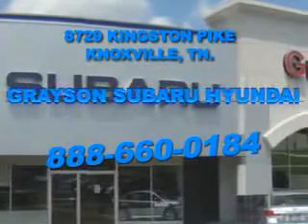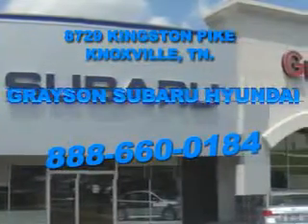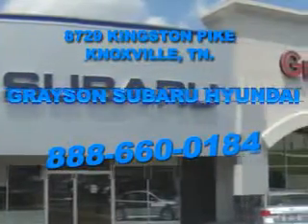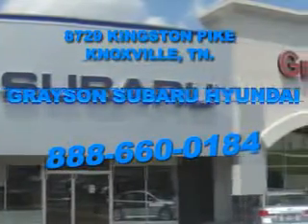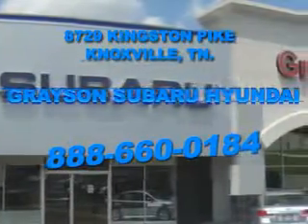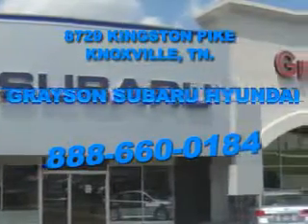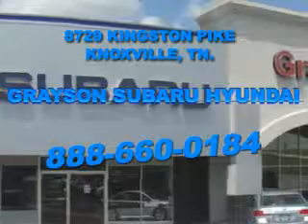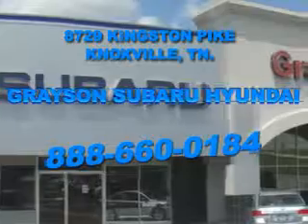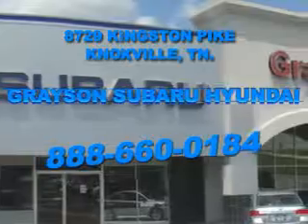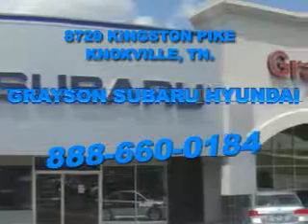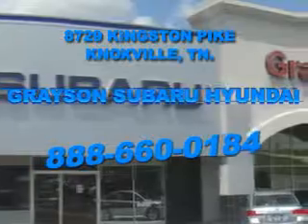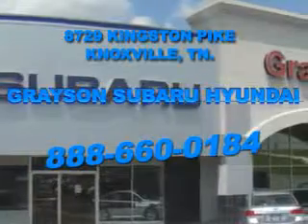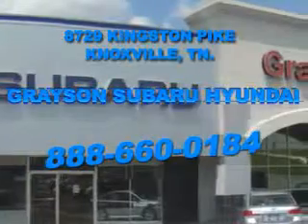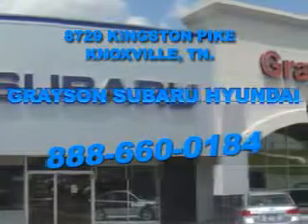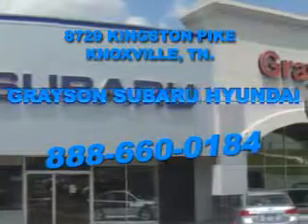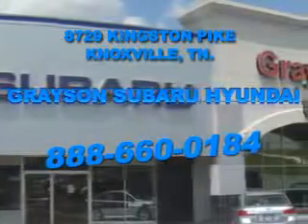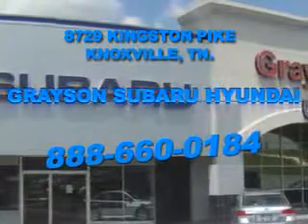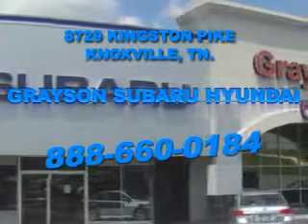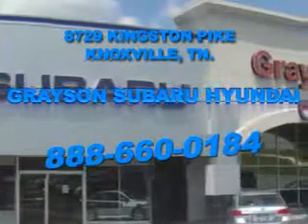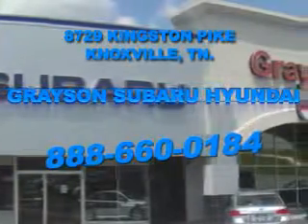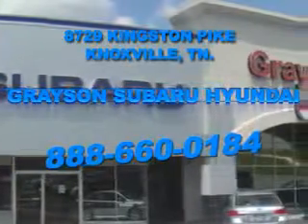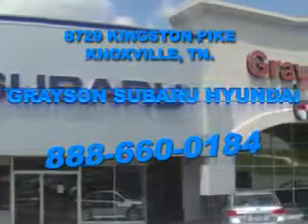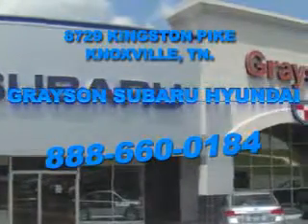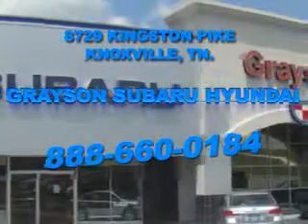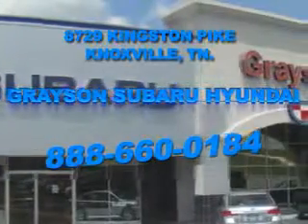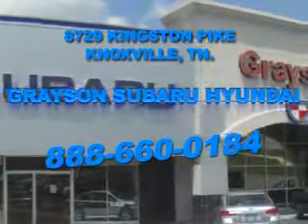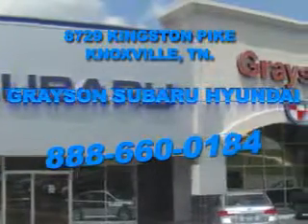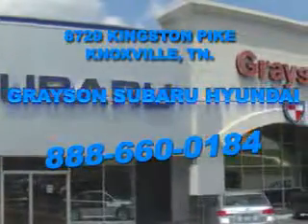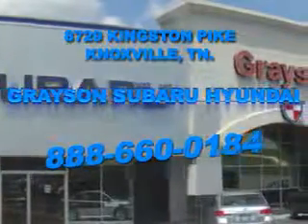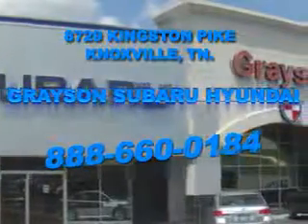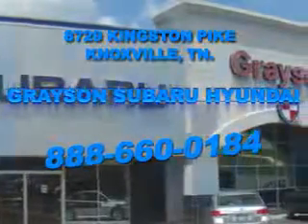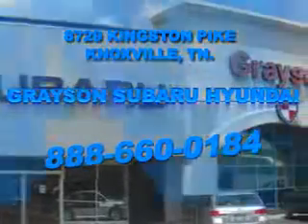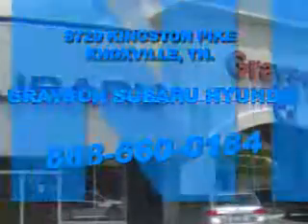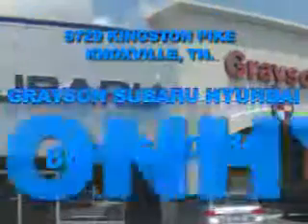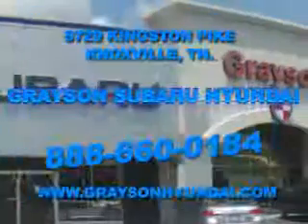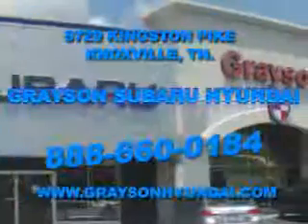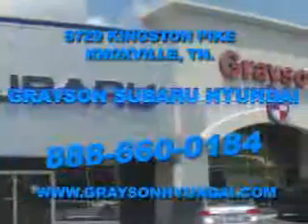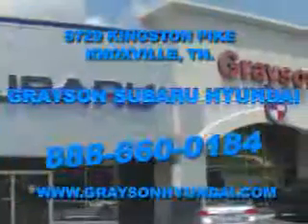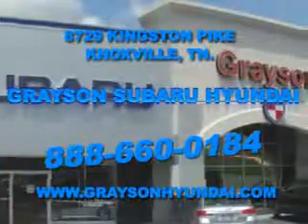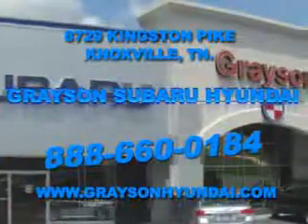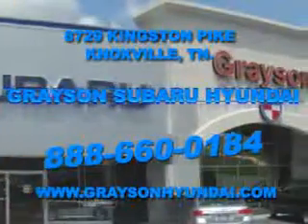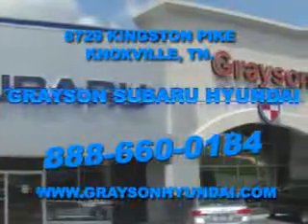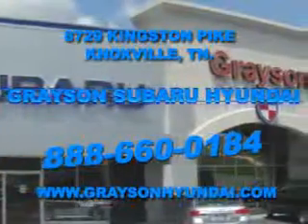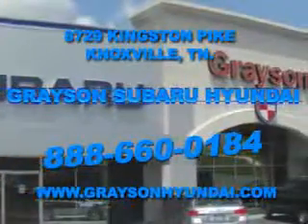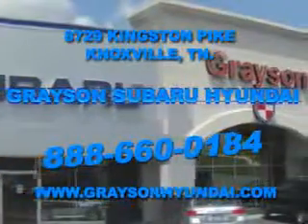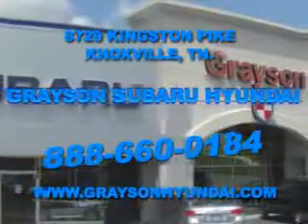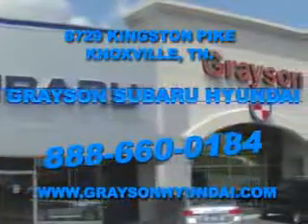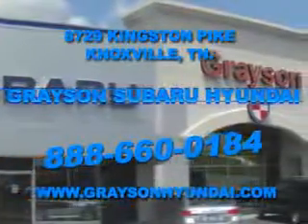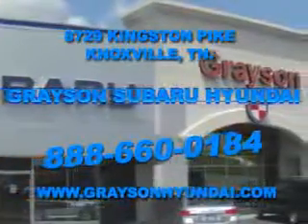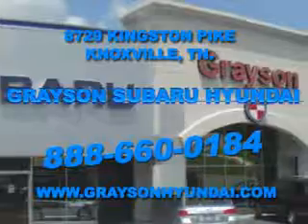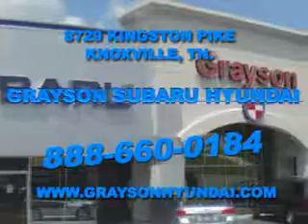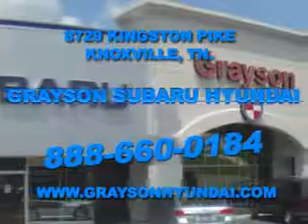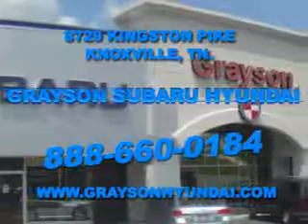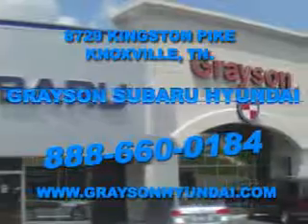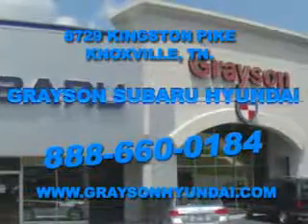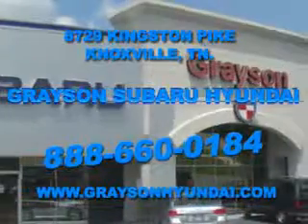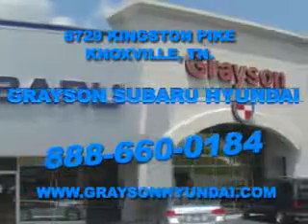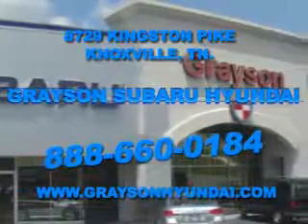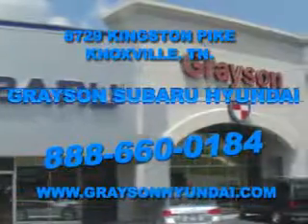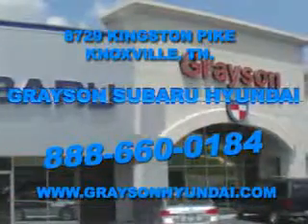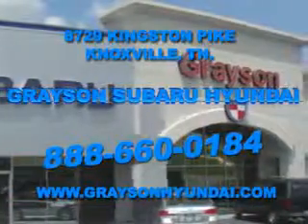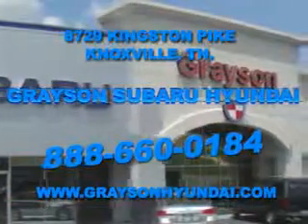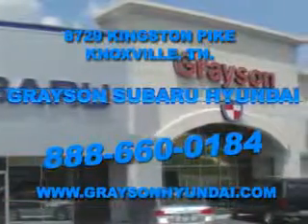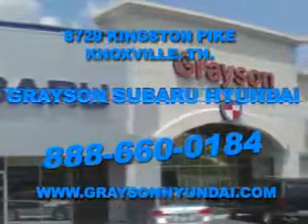Come see us. For more information about our amazing inventory lineup, check us out online at www.graysonhyundai.com.